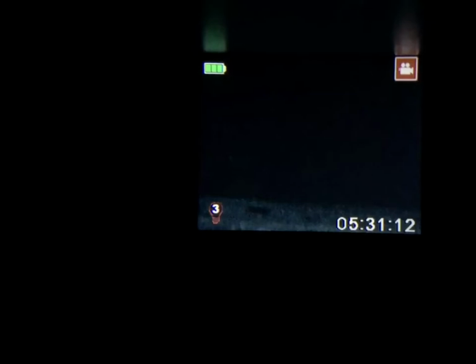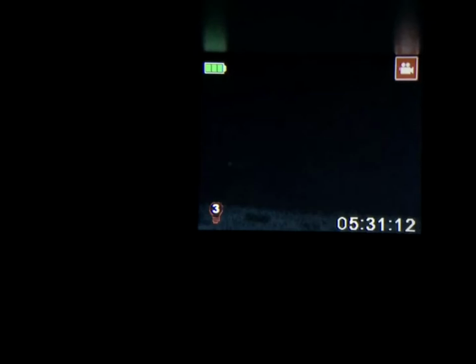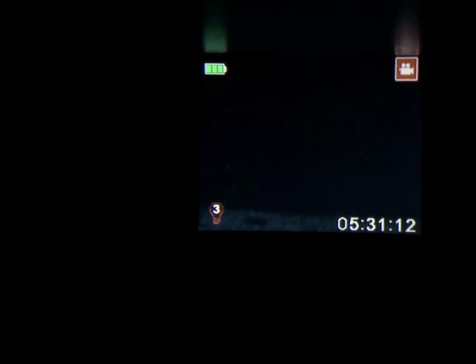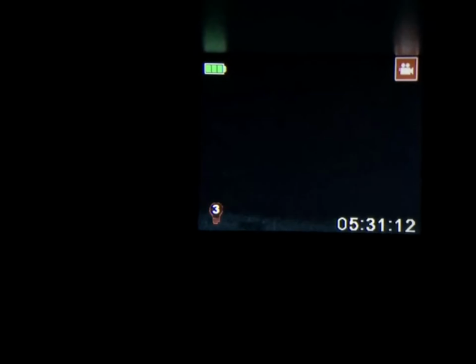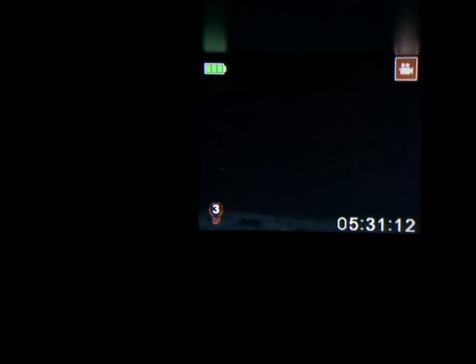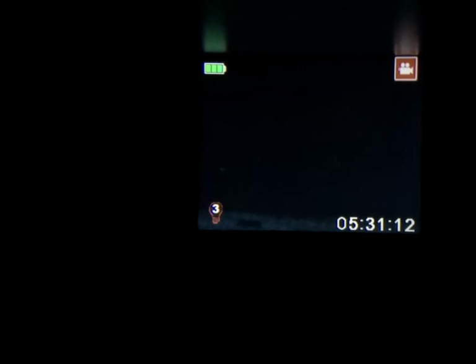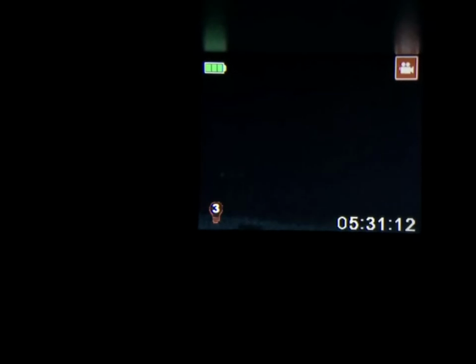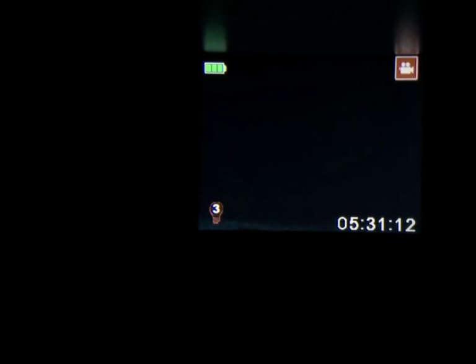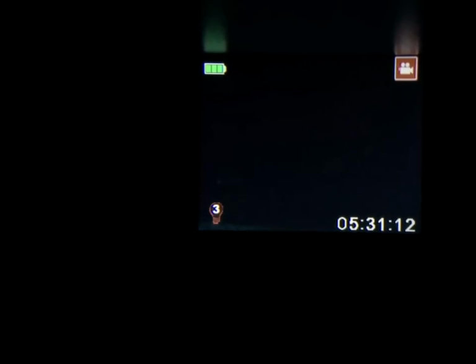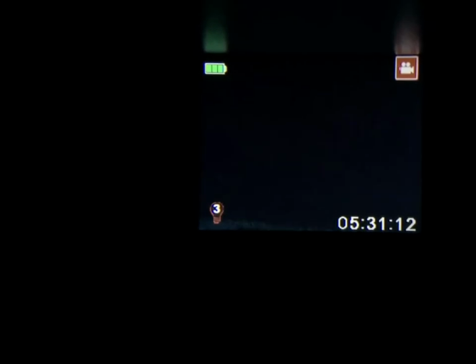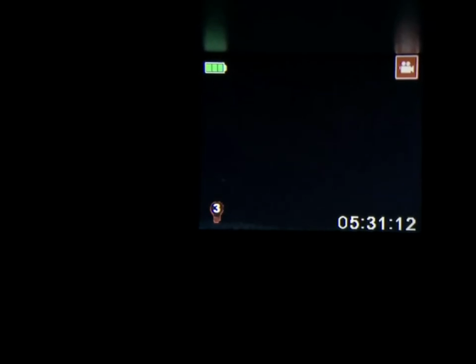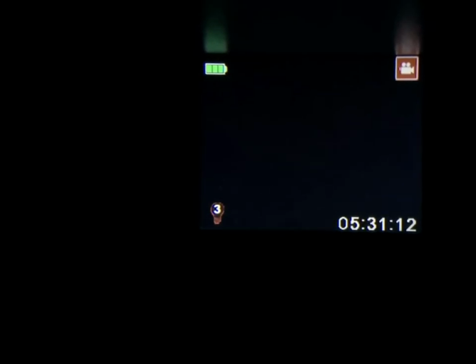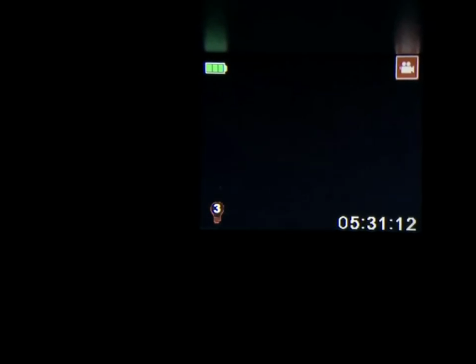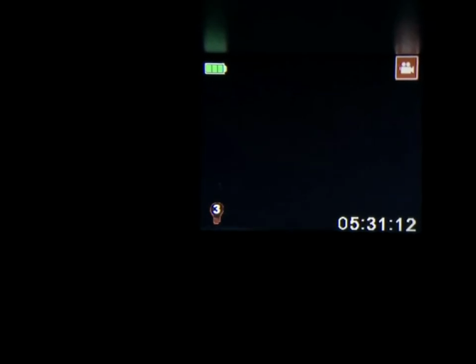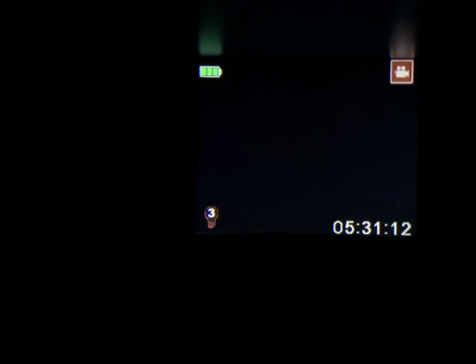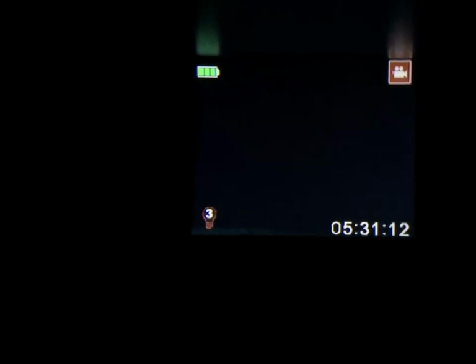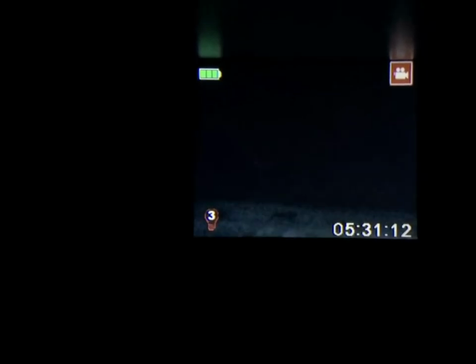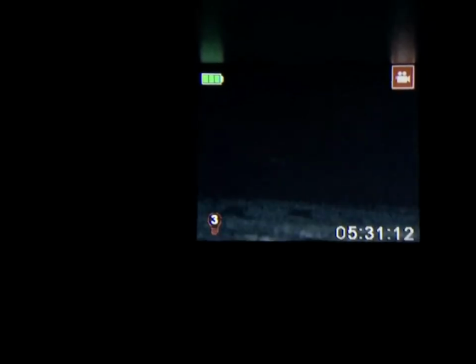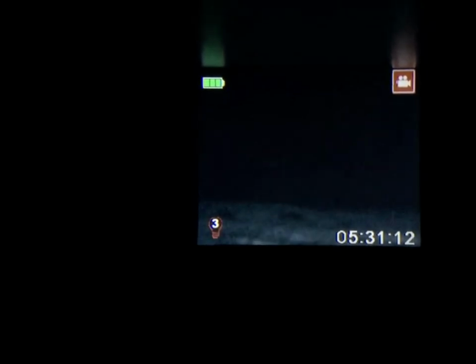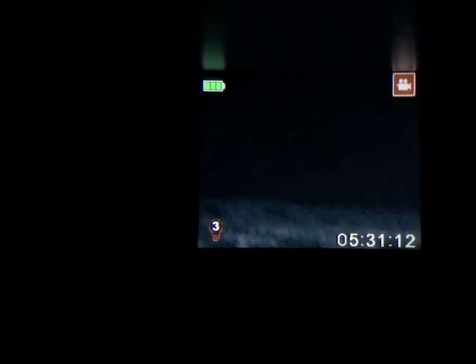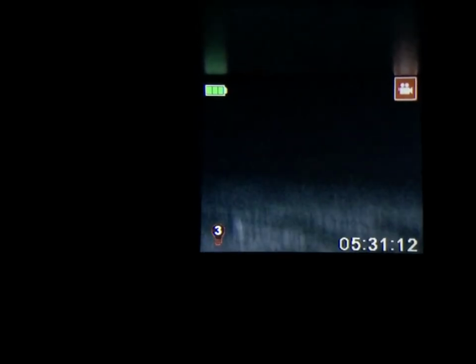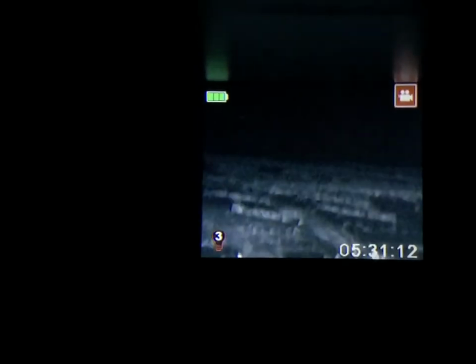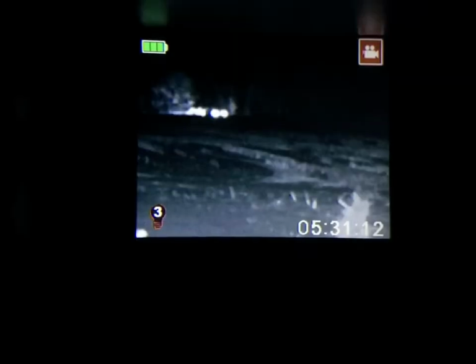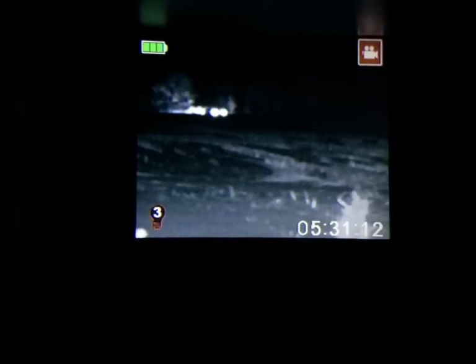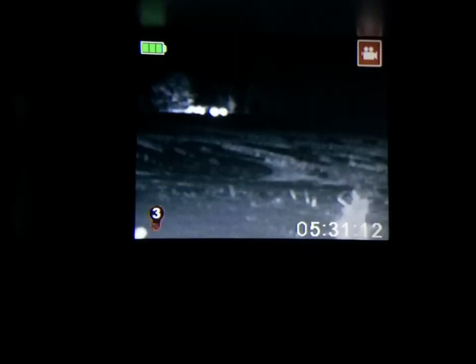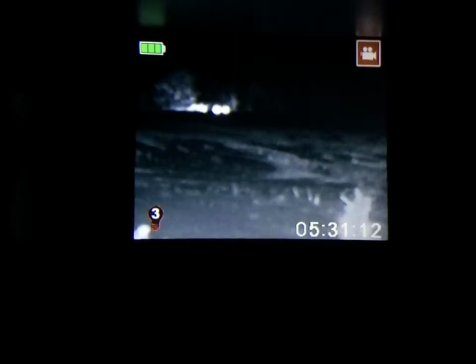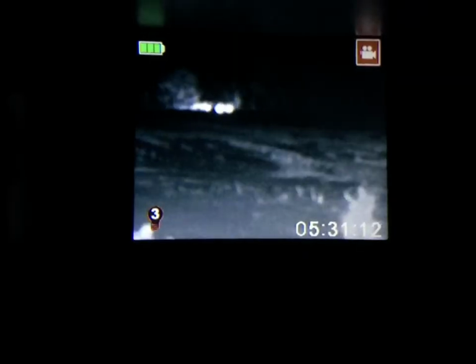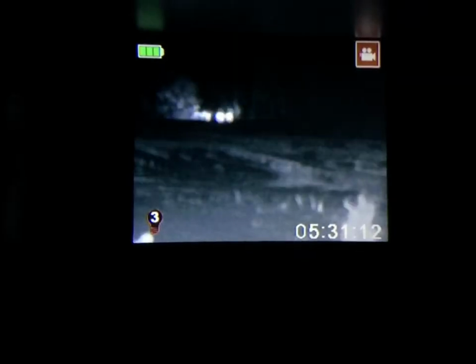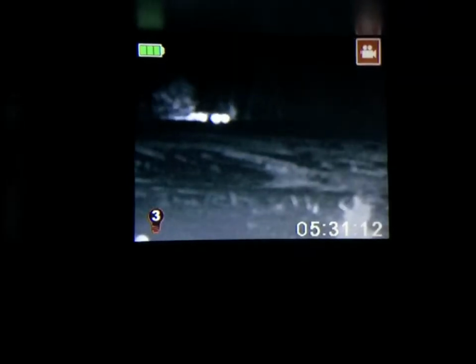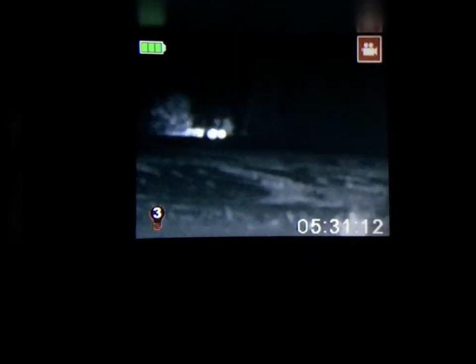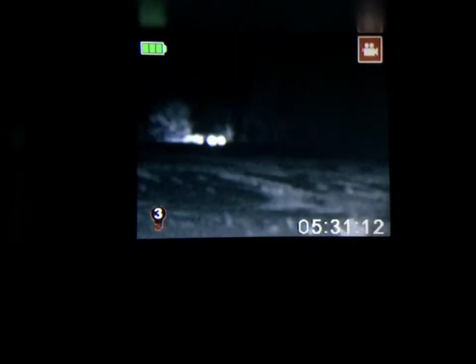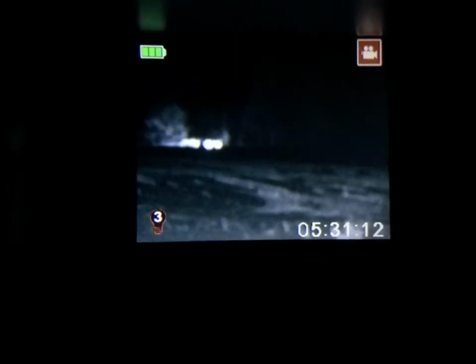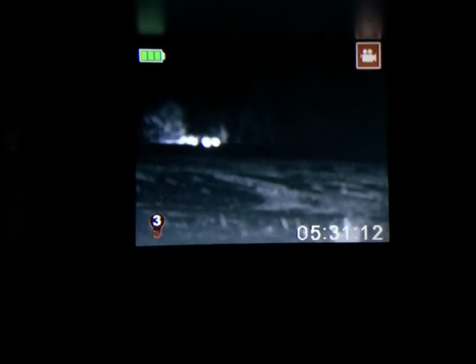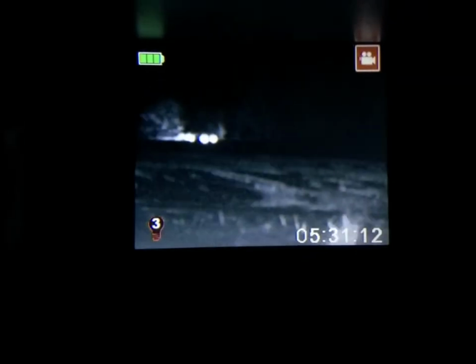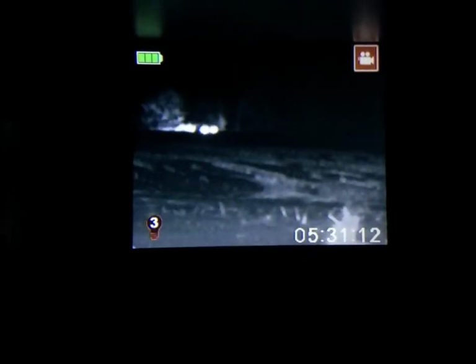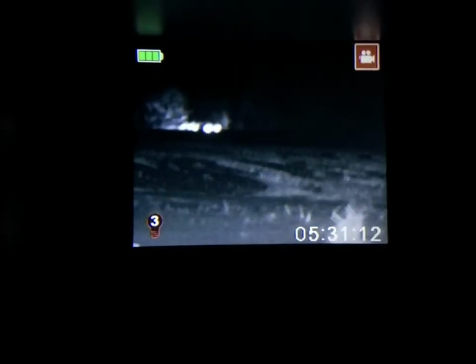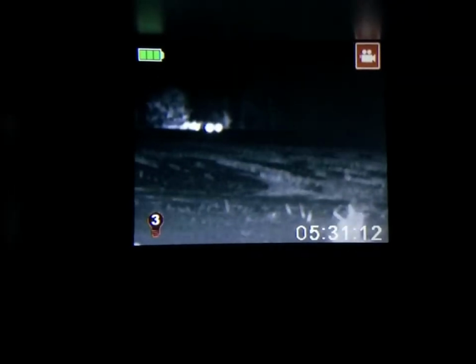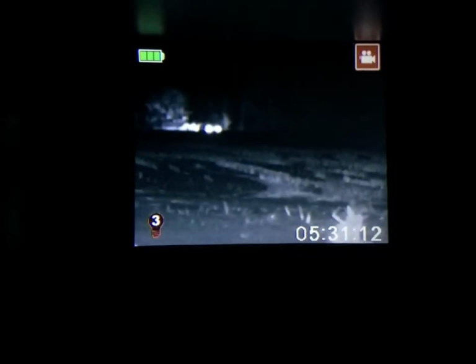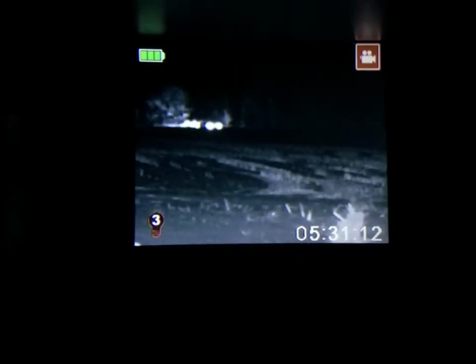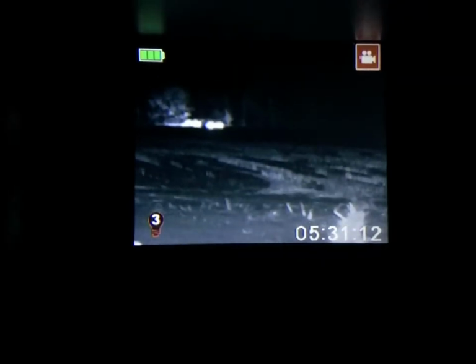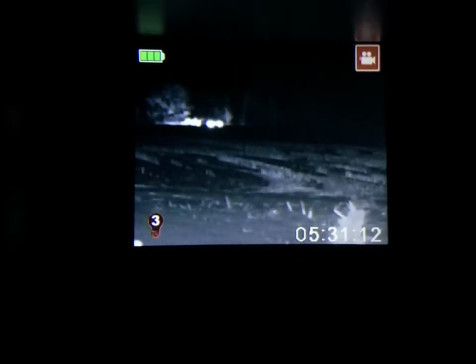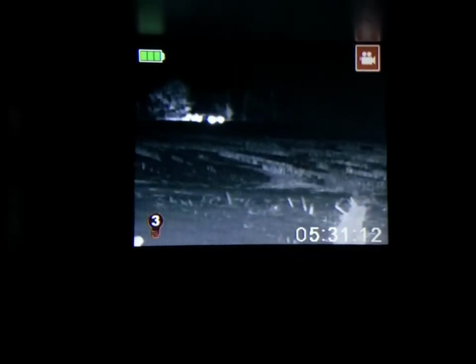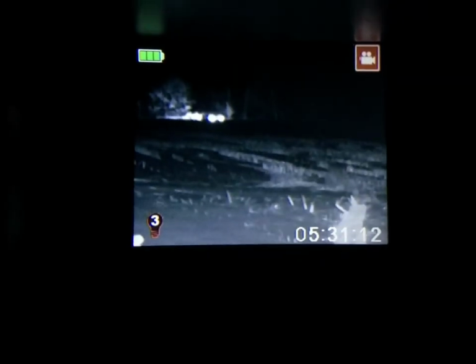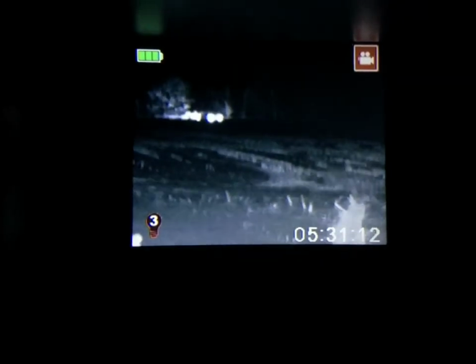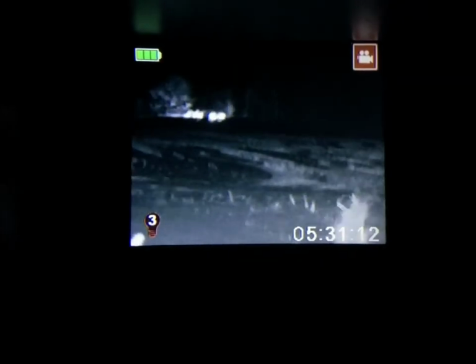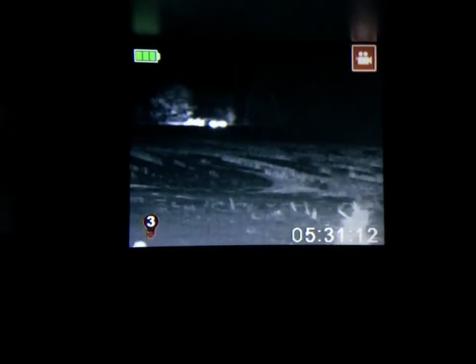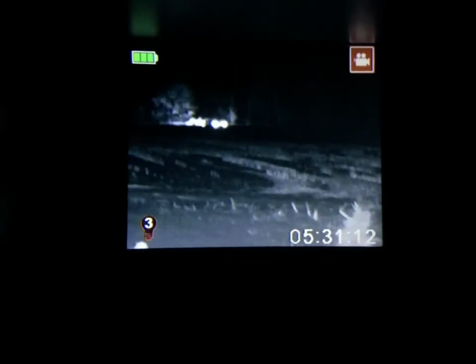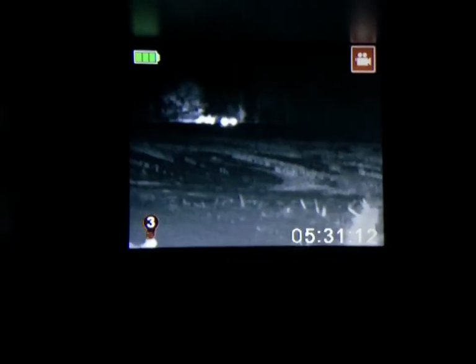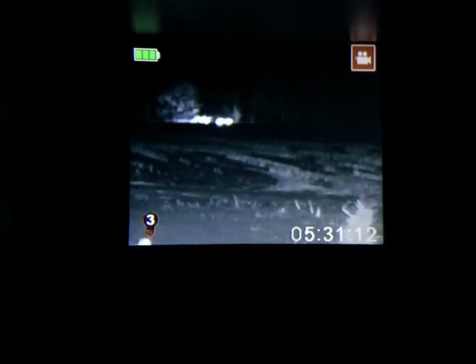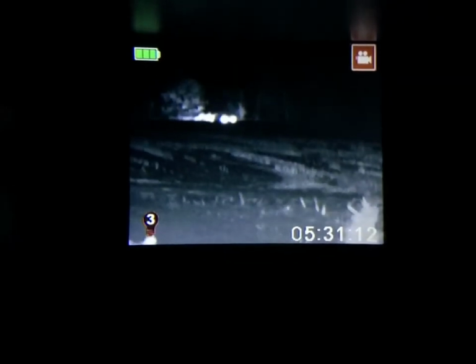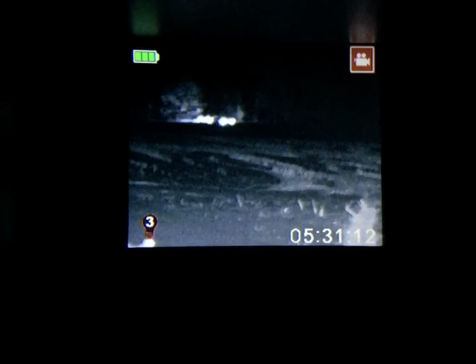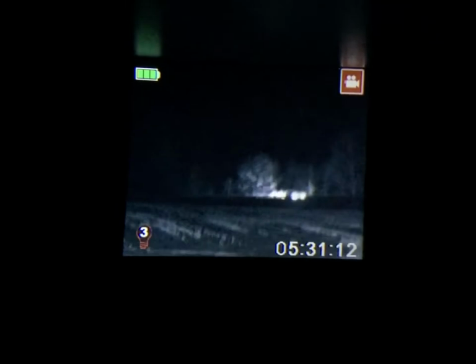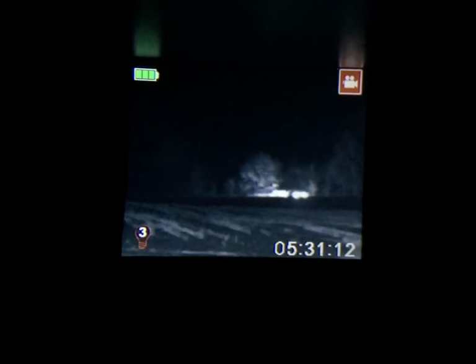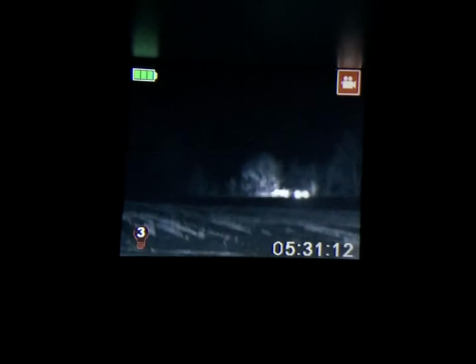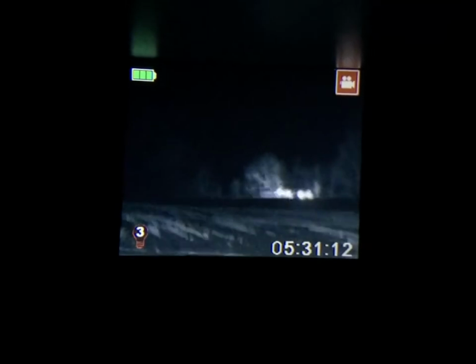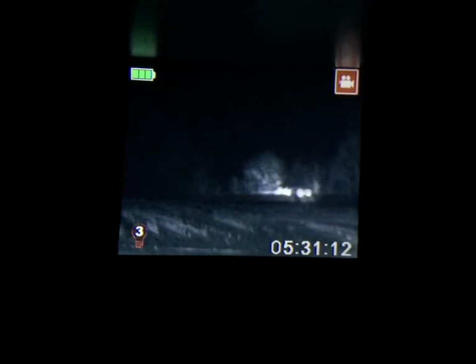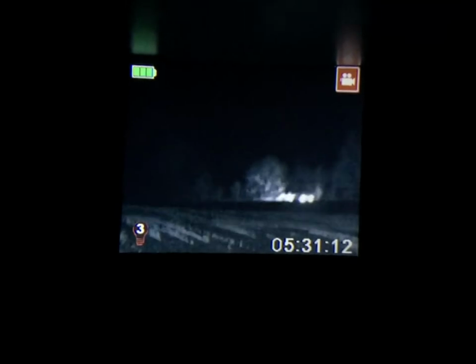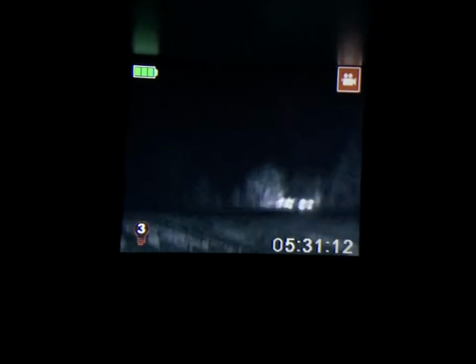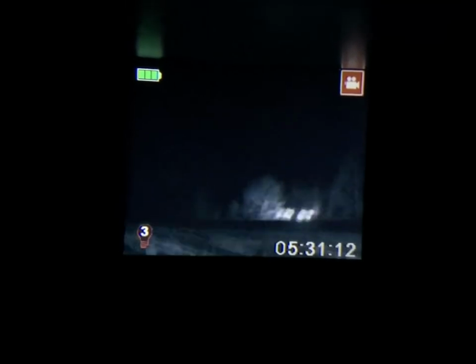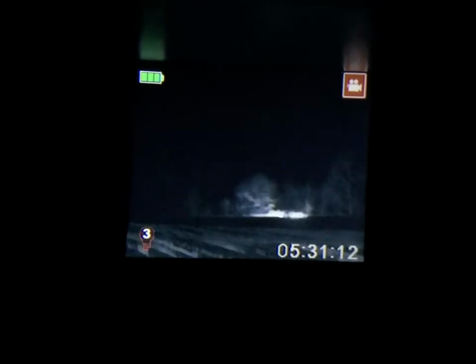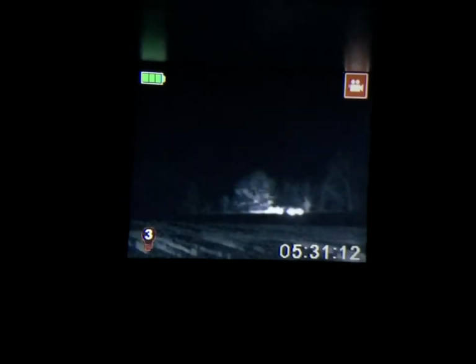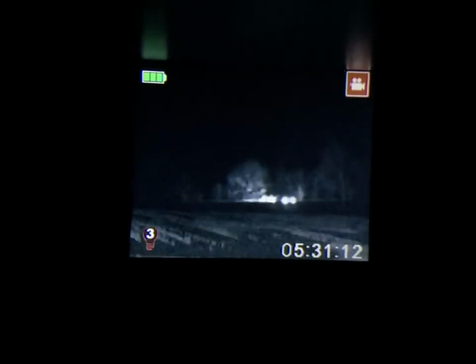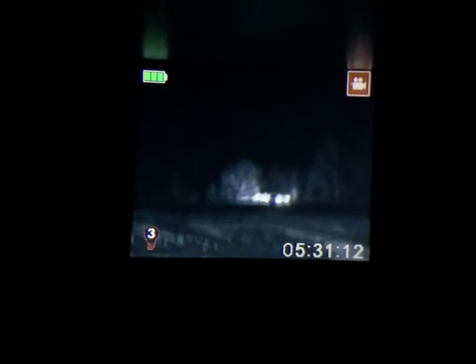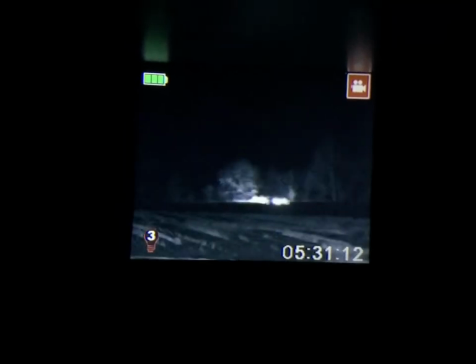Do you have a visual? That's a military plane. Probably checking out our IR.